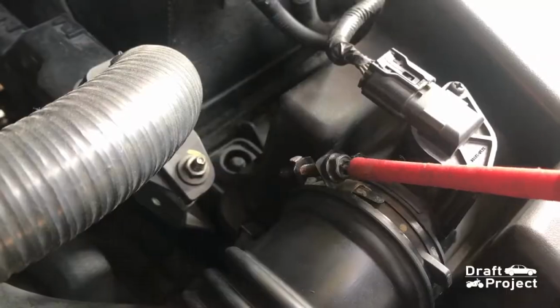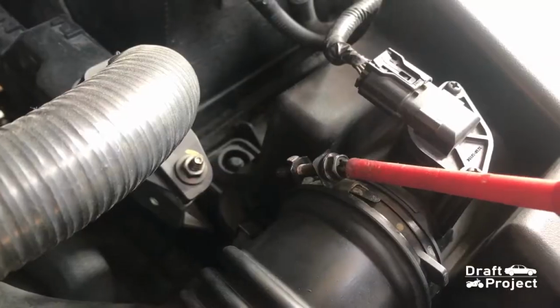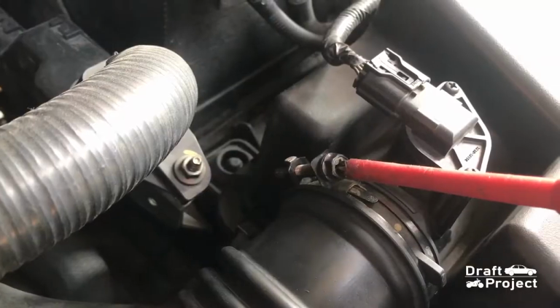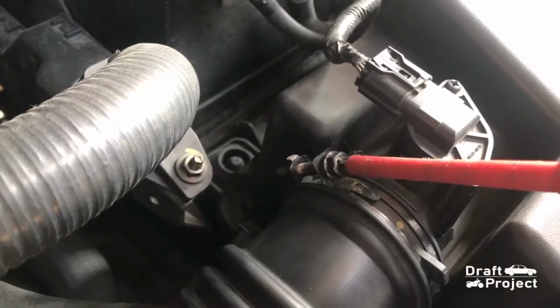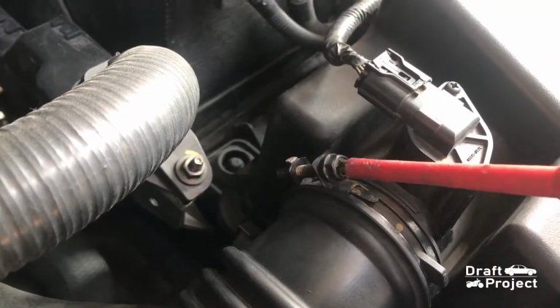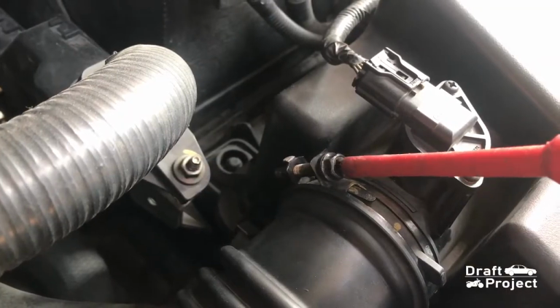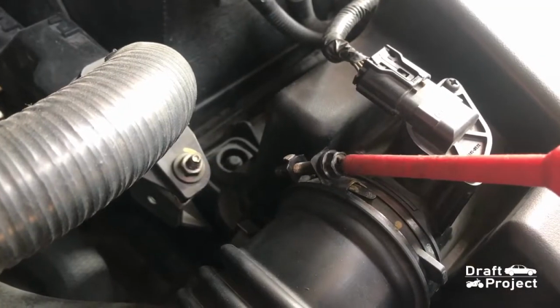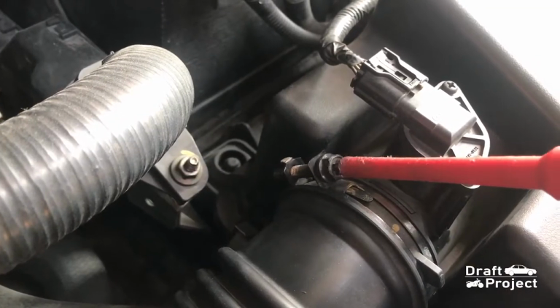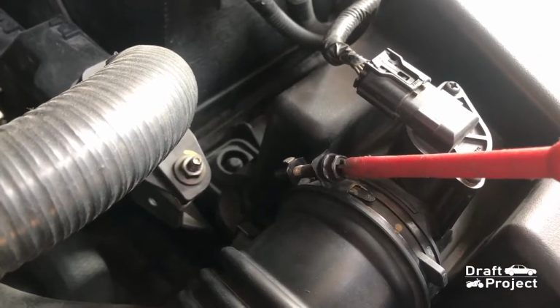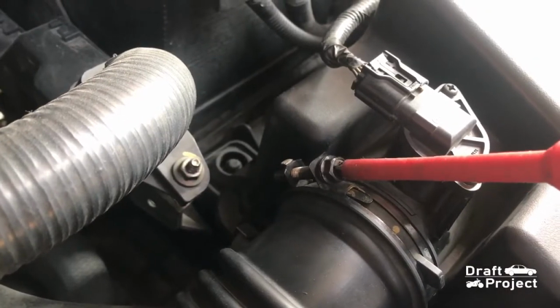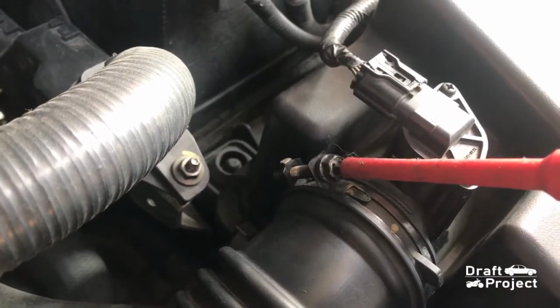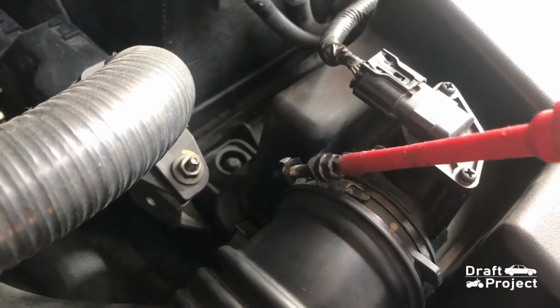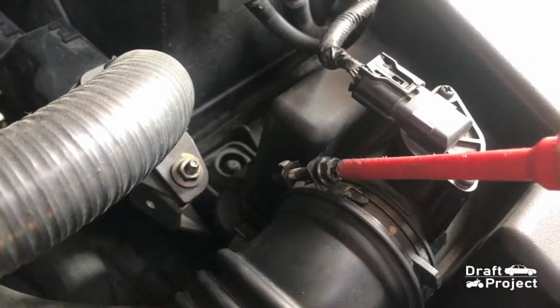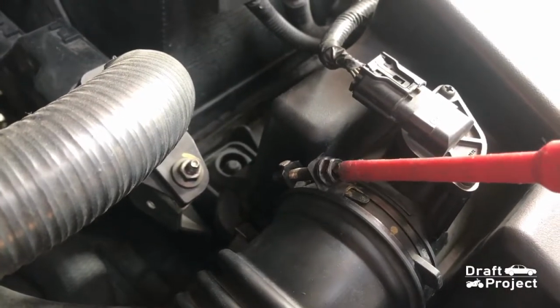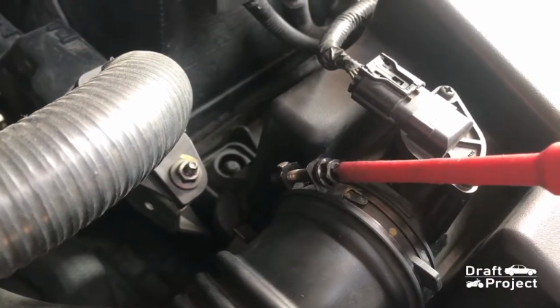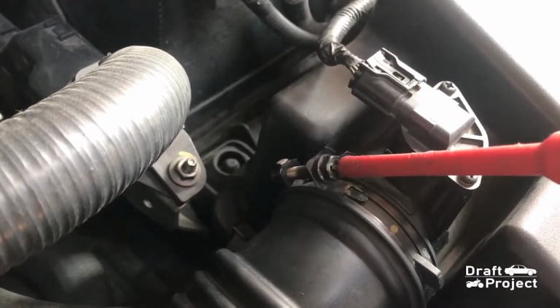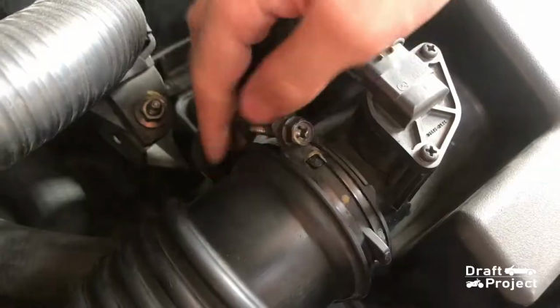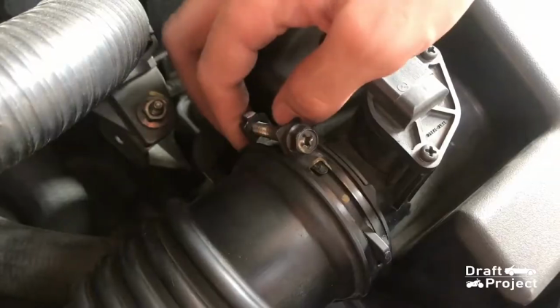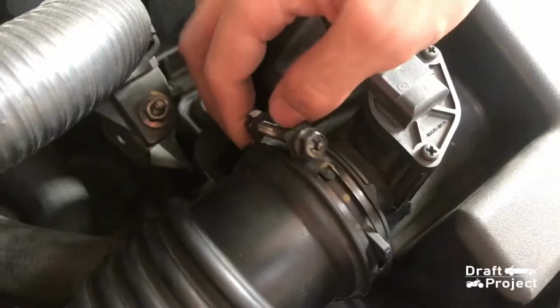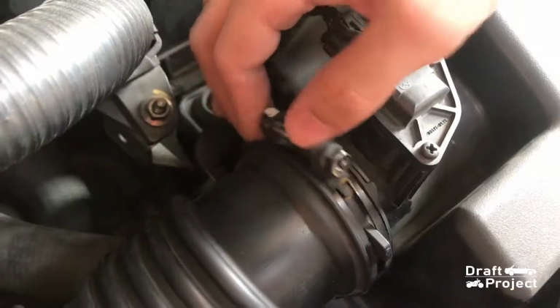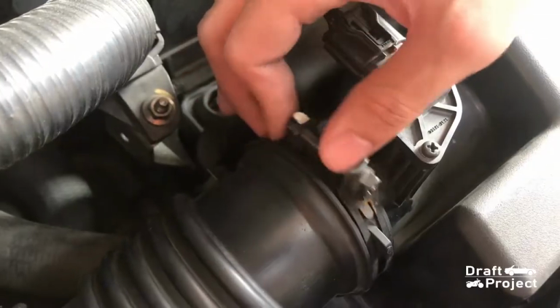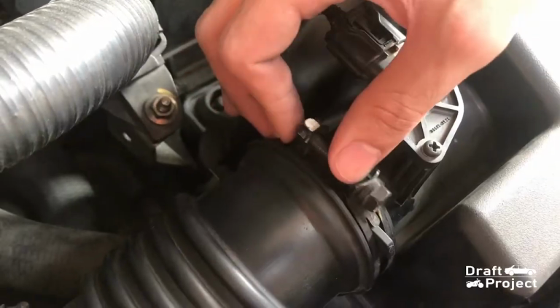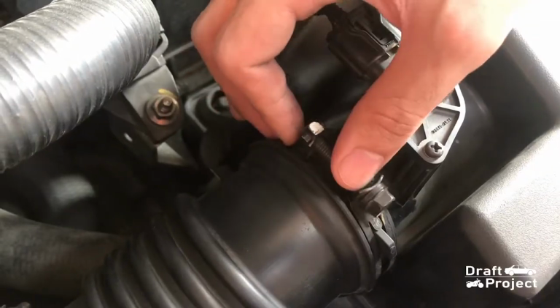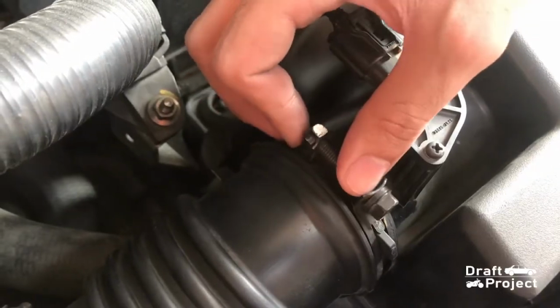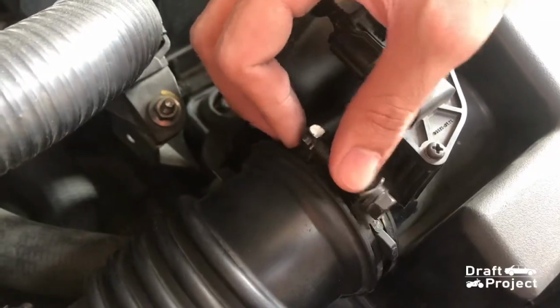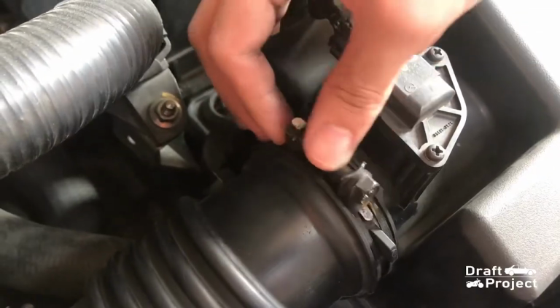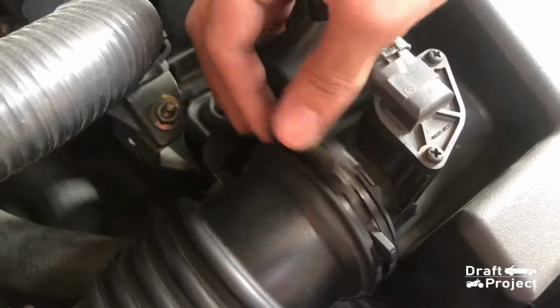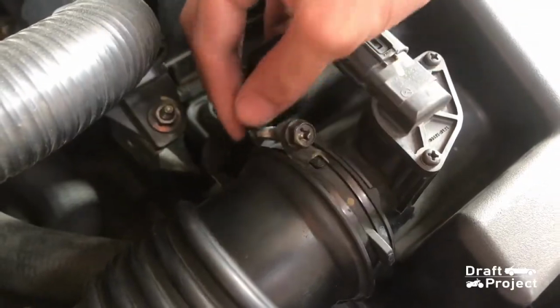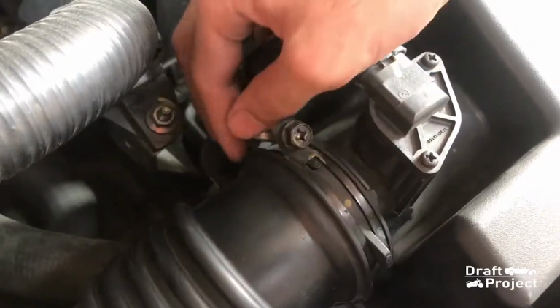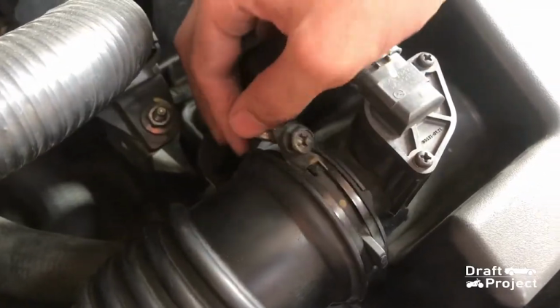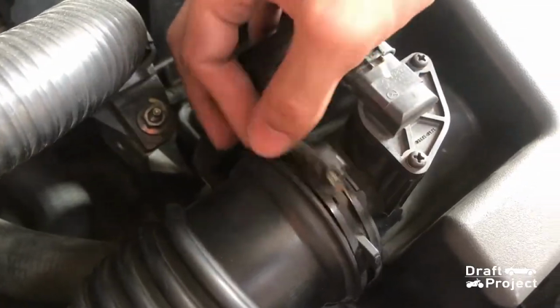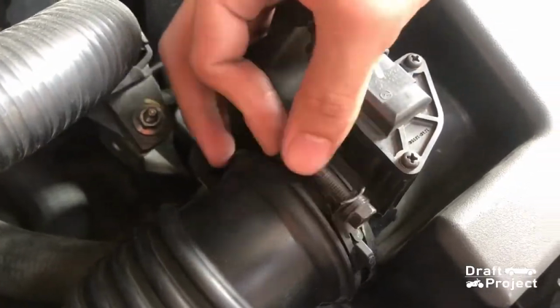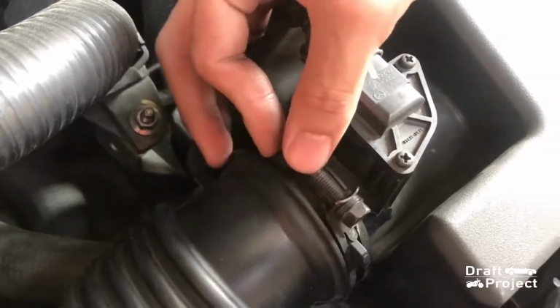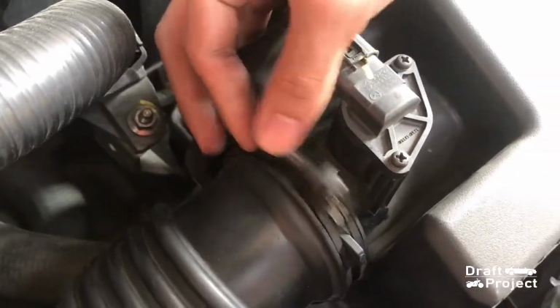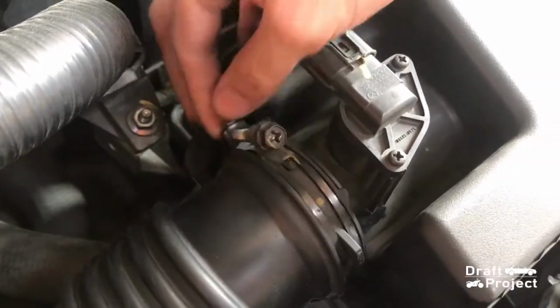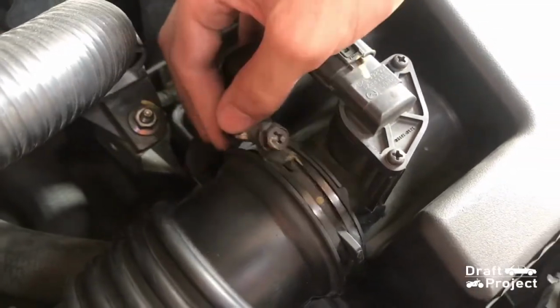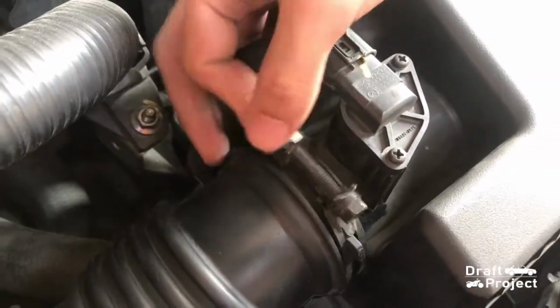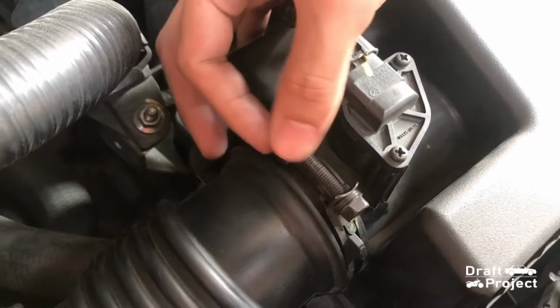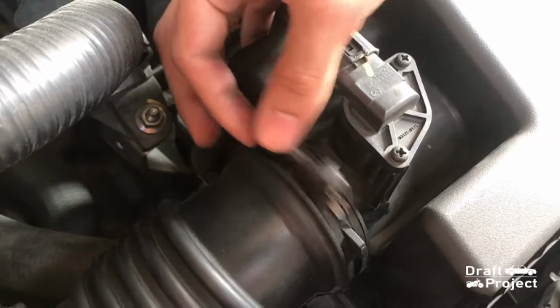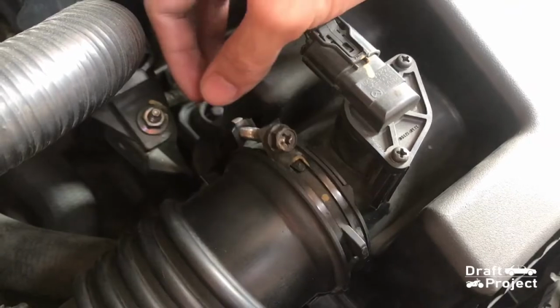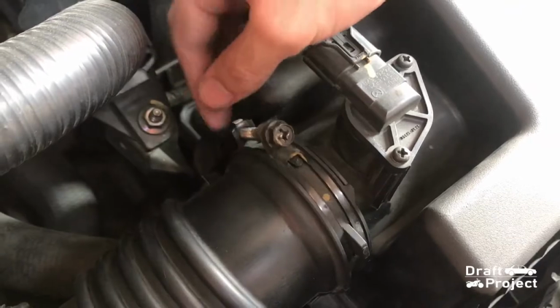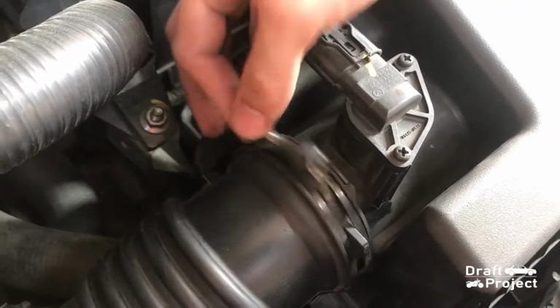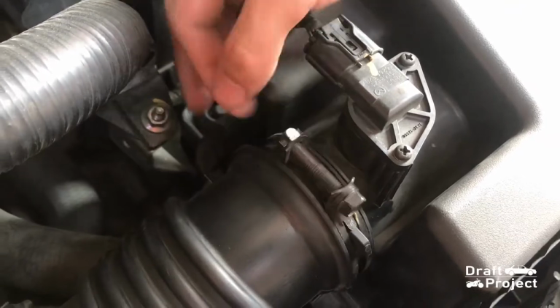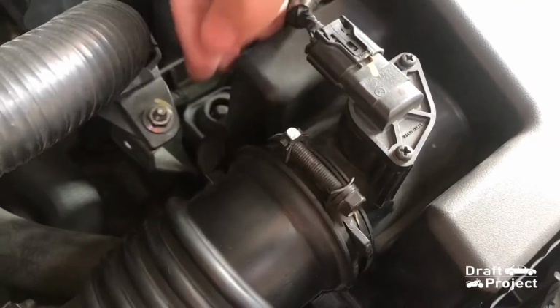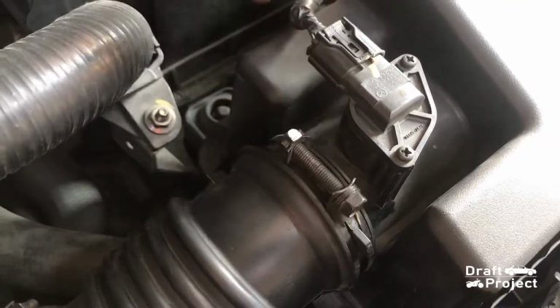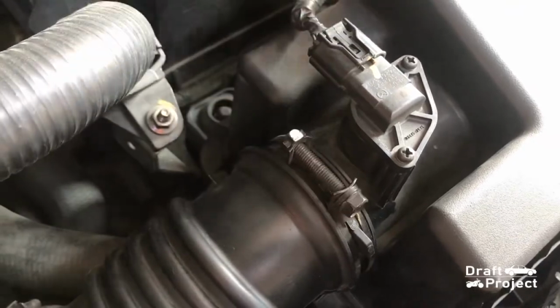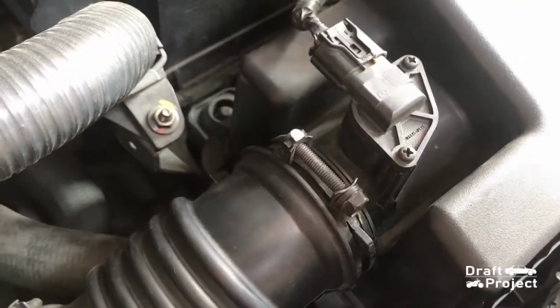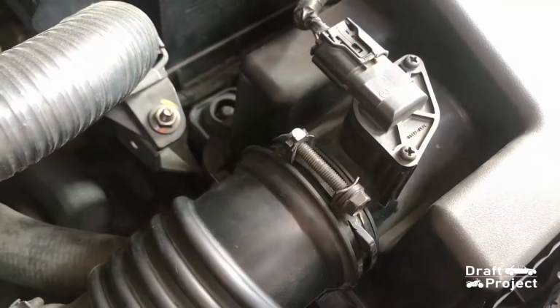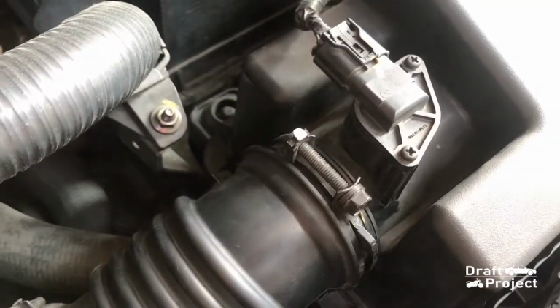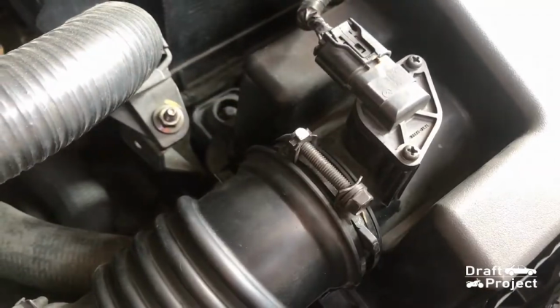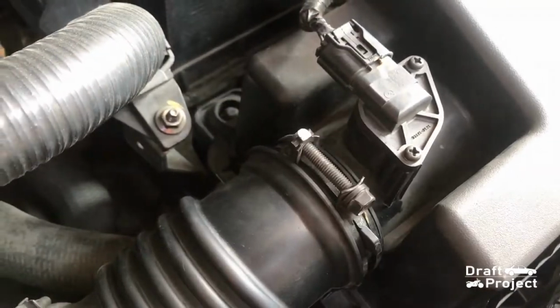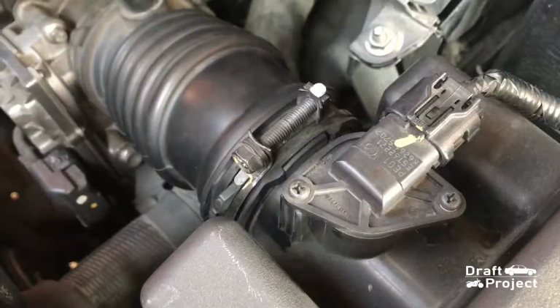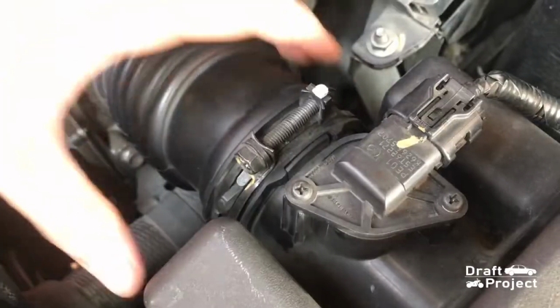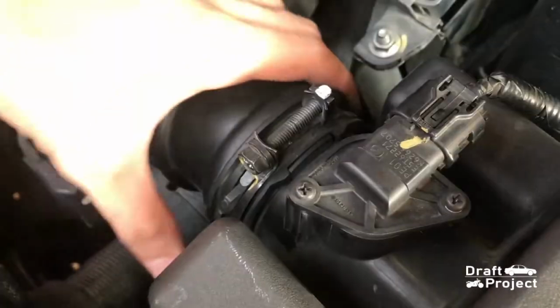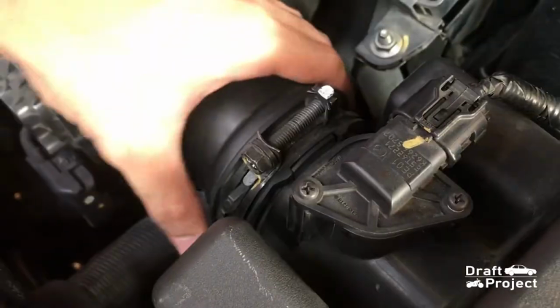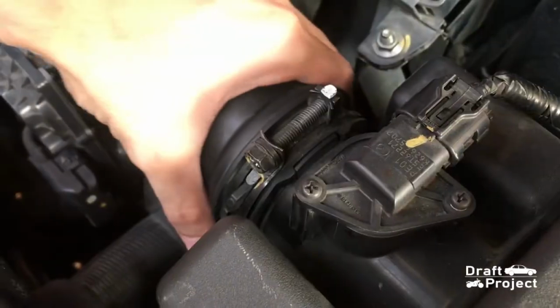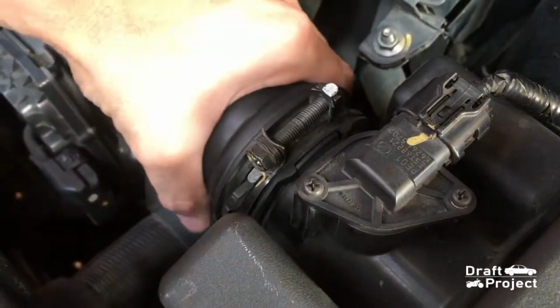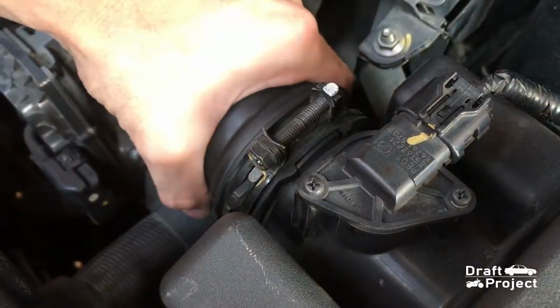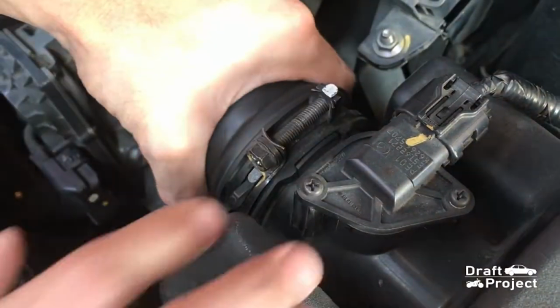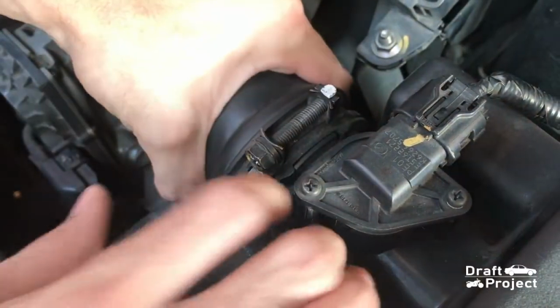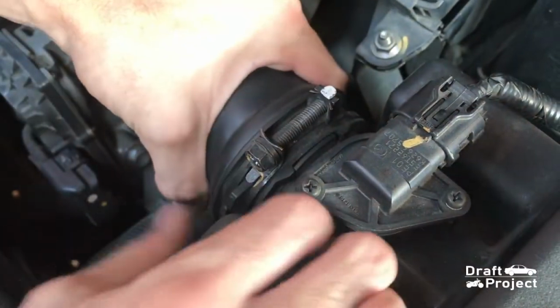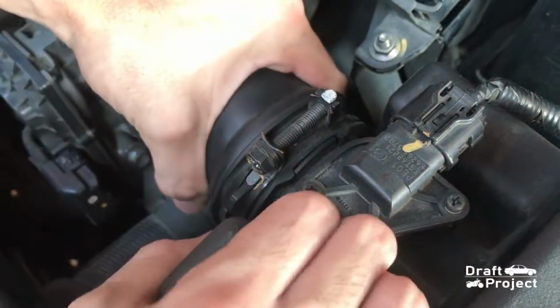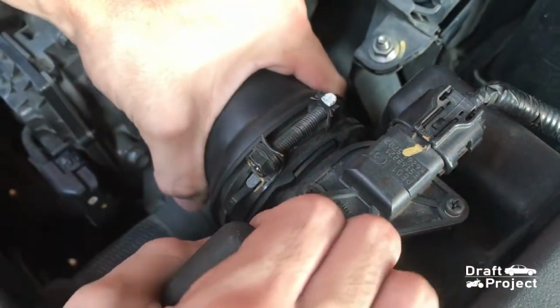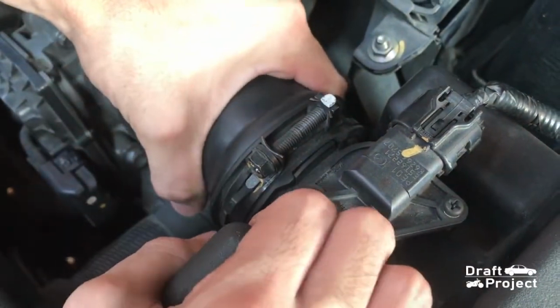Make sure that this clamp is loose. Carefully pull the rubber tube.